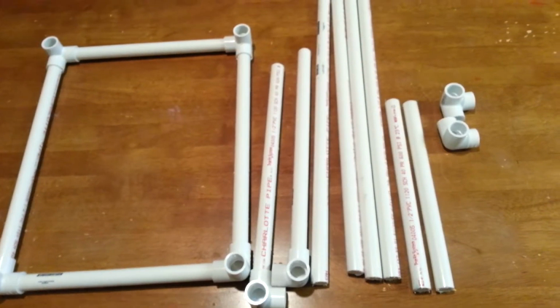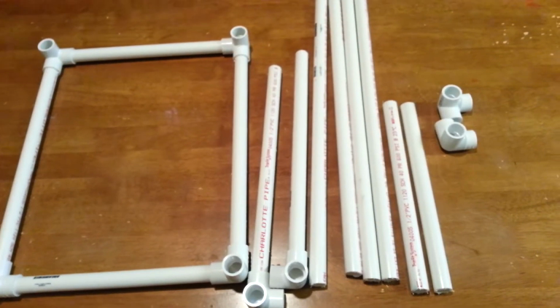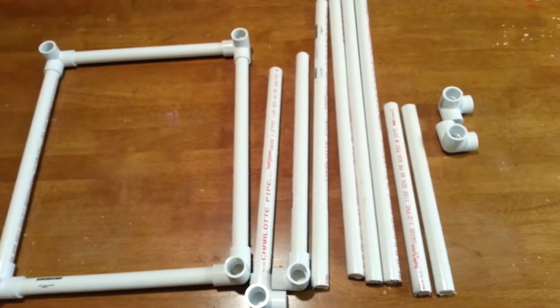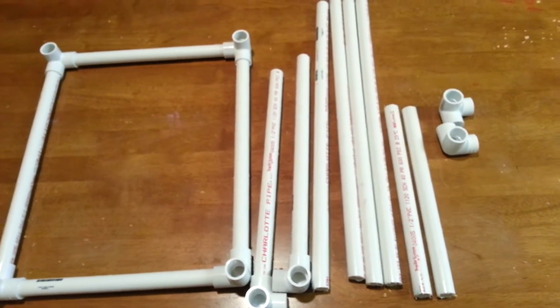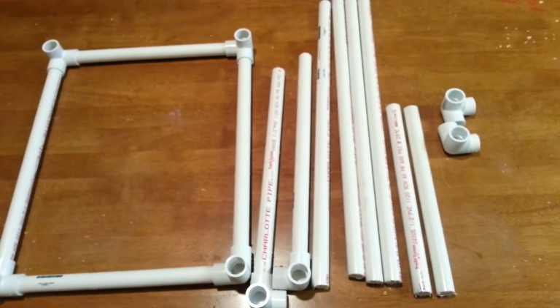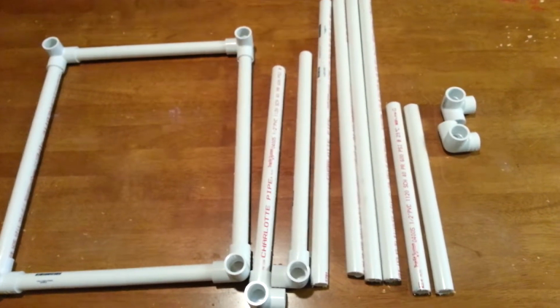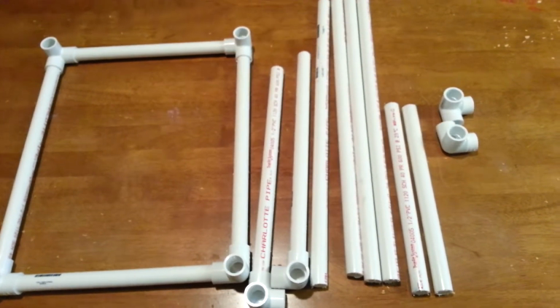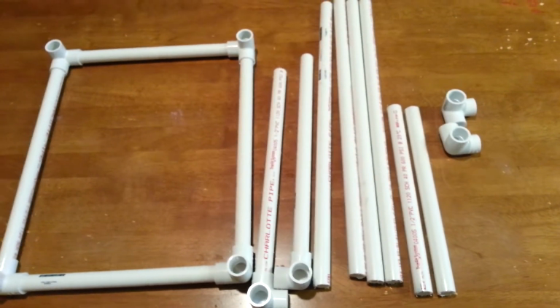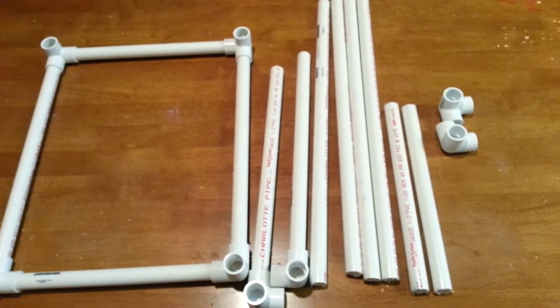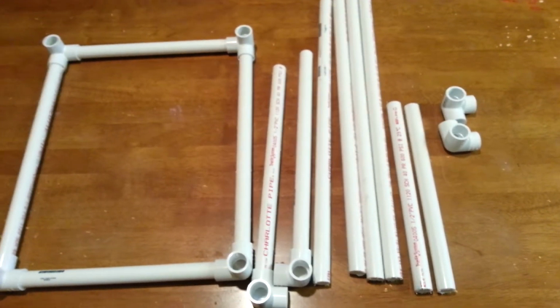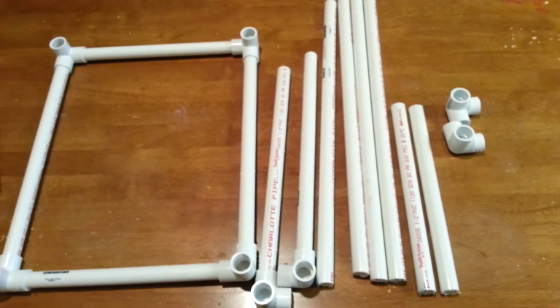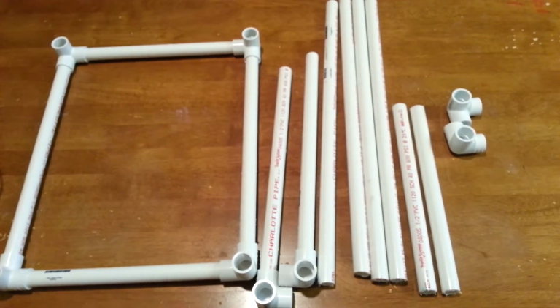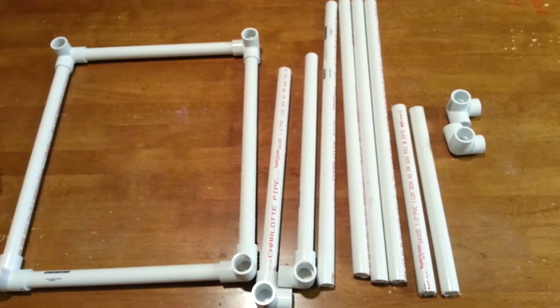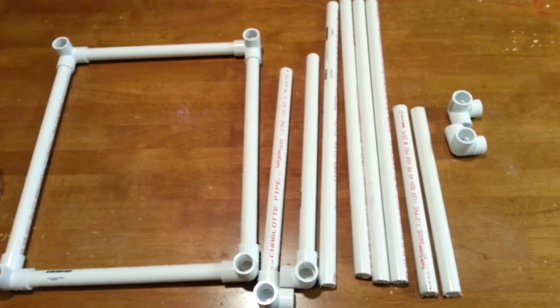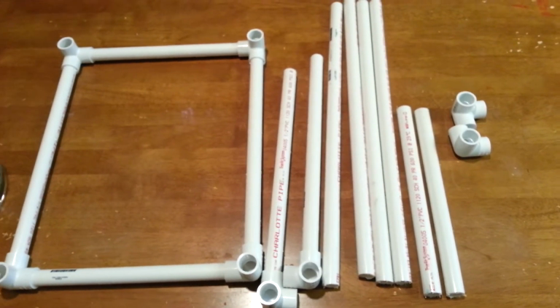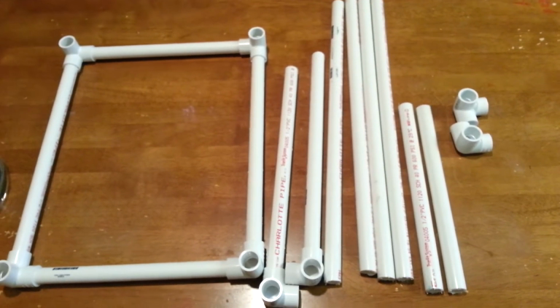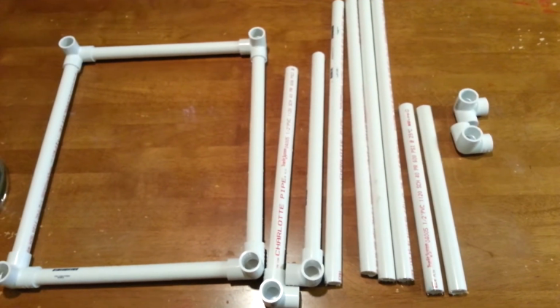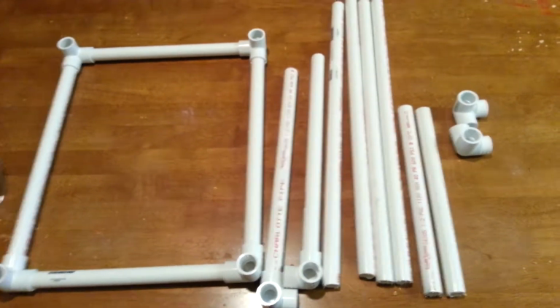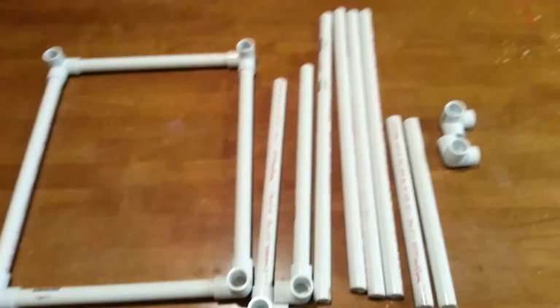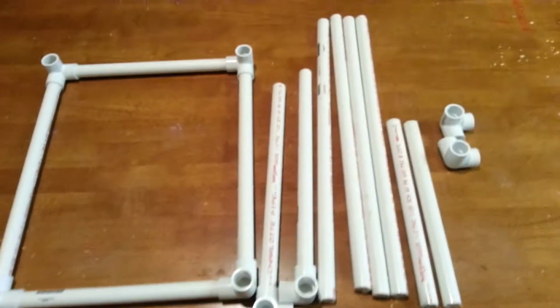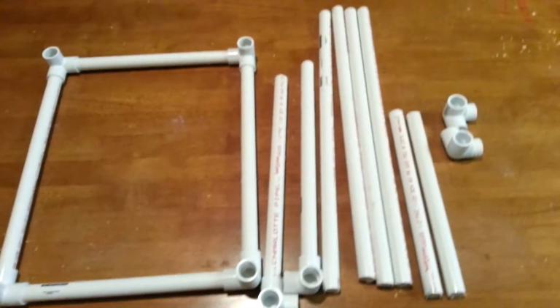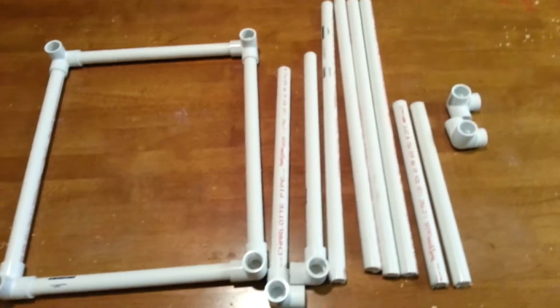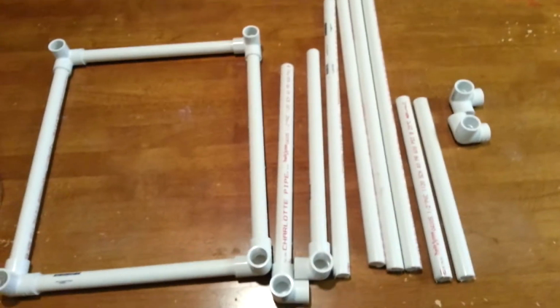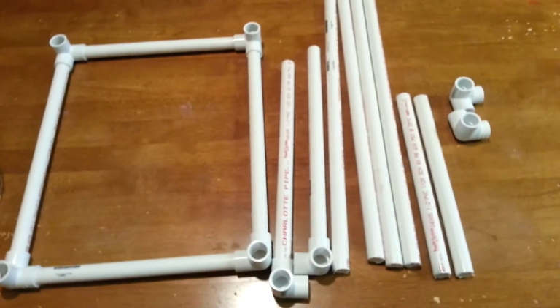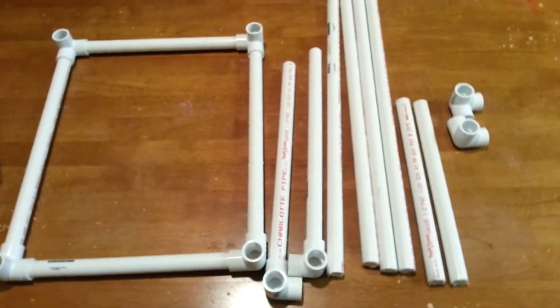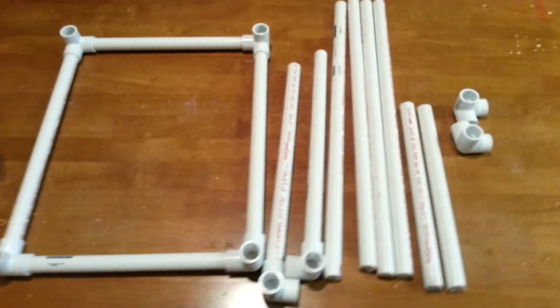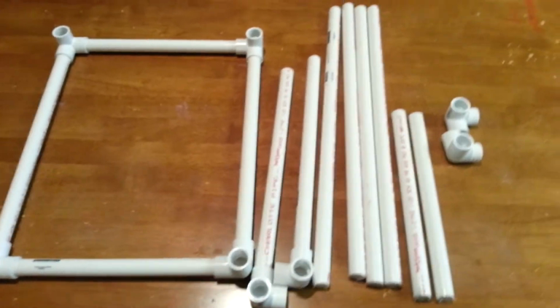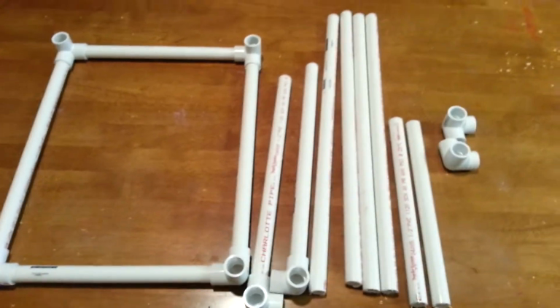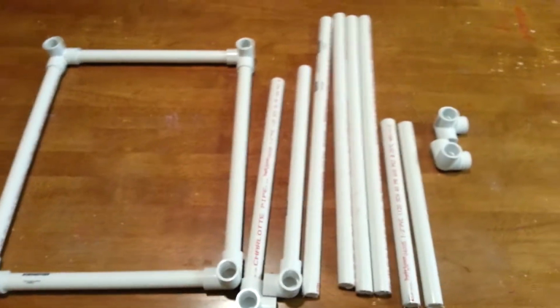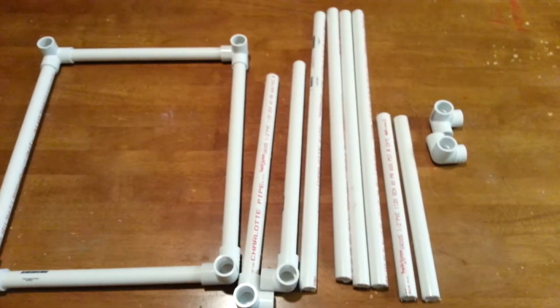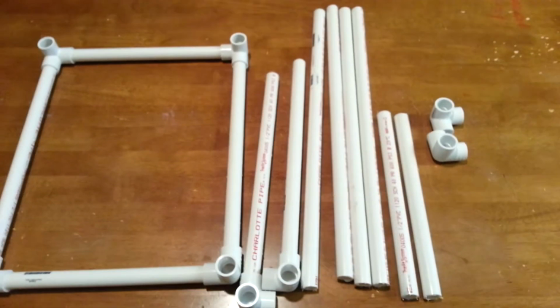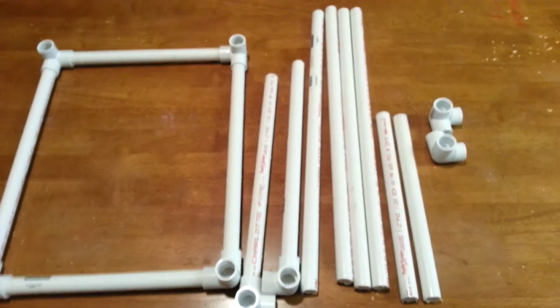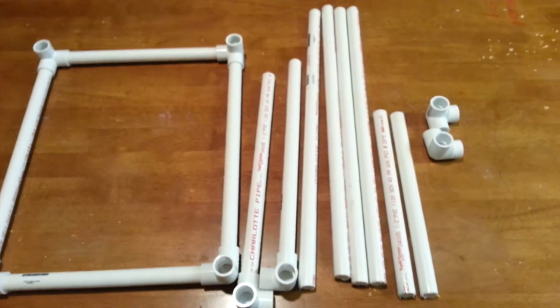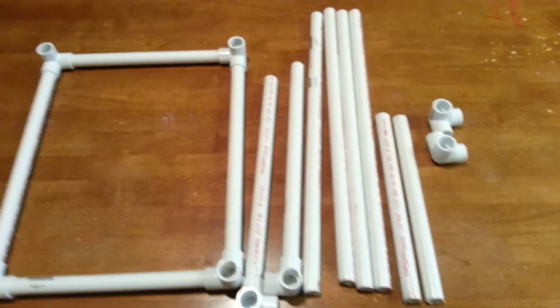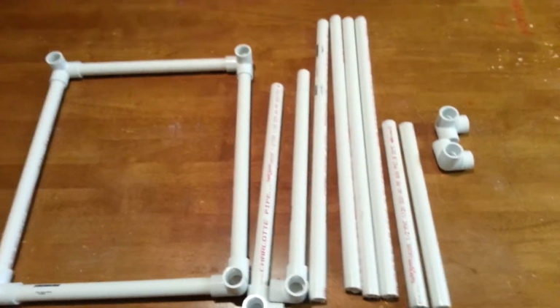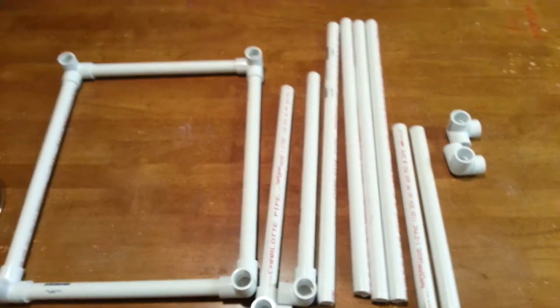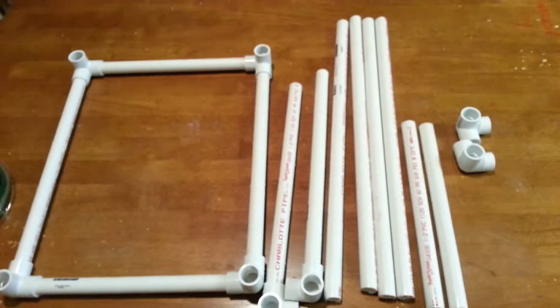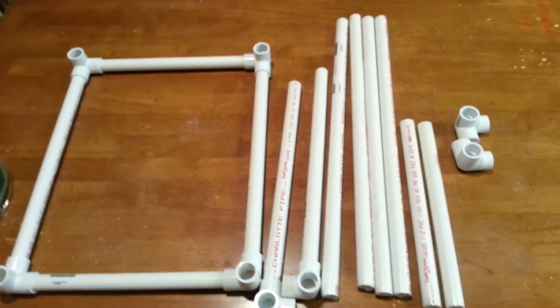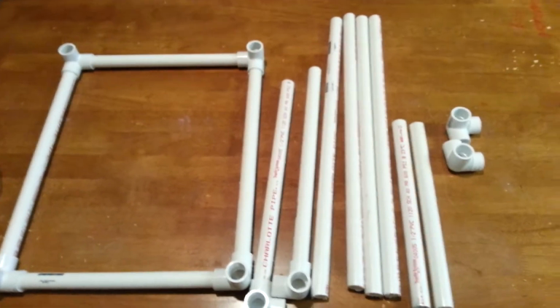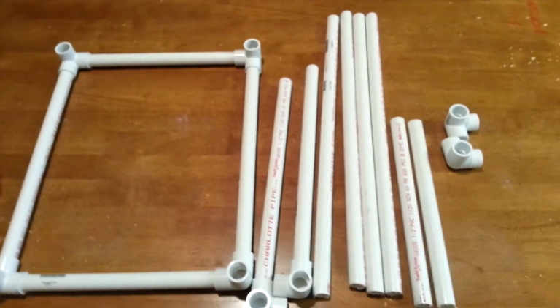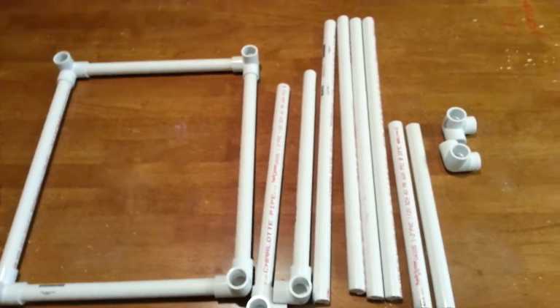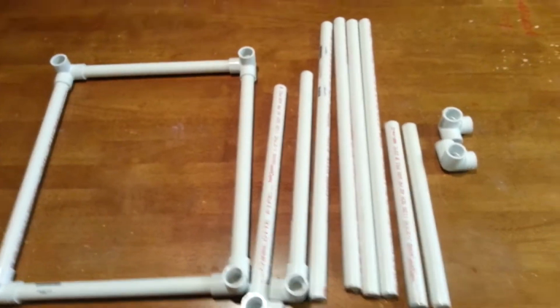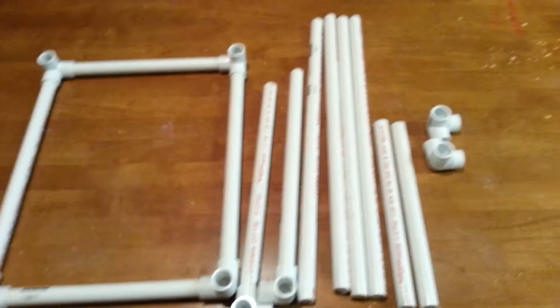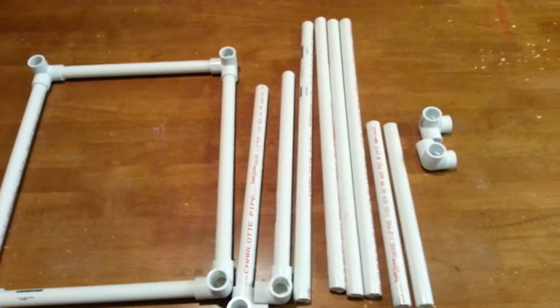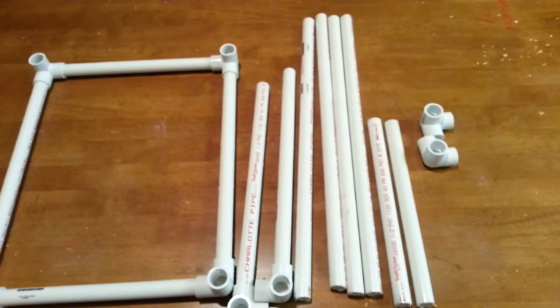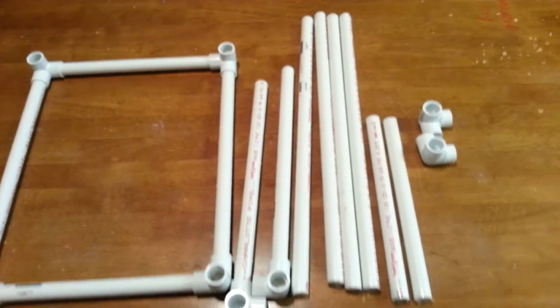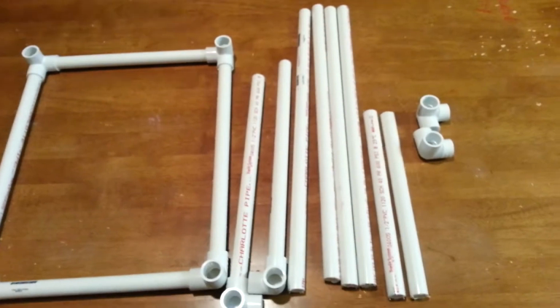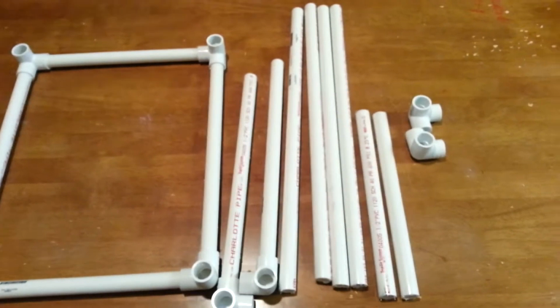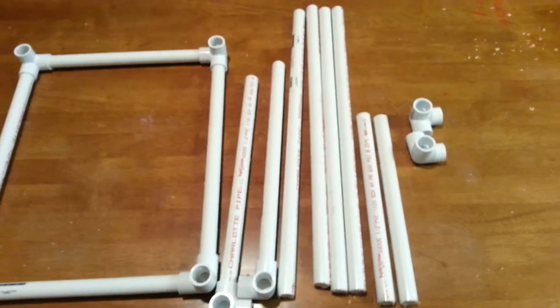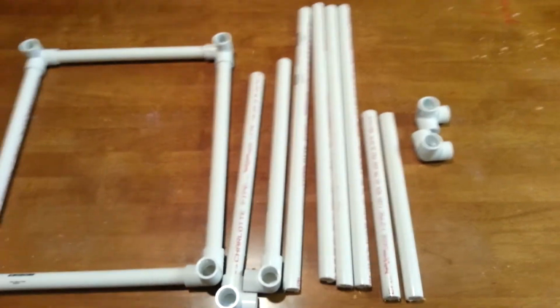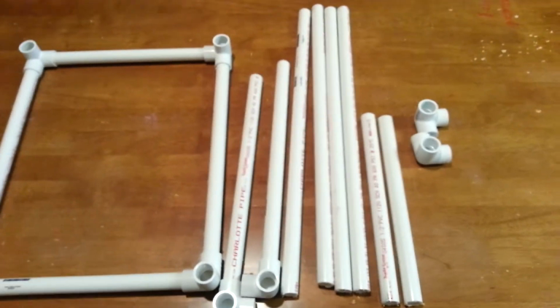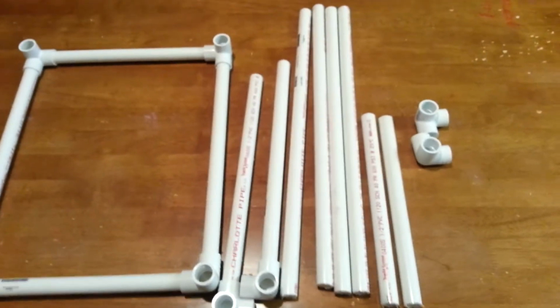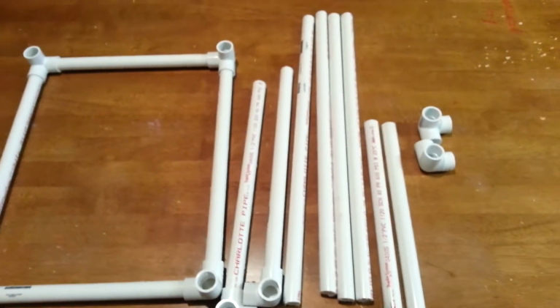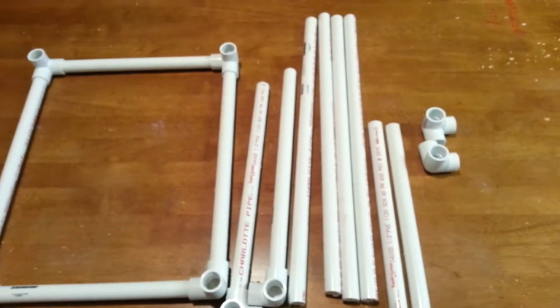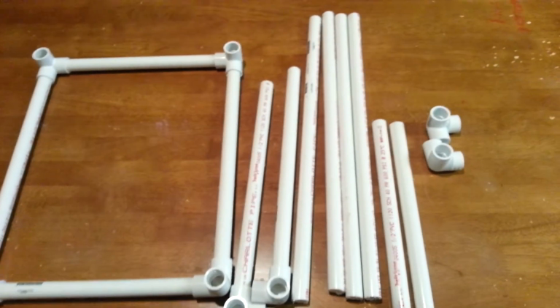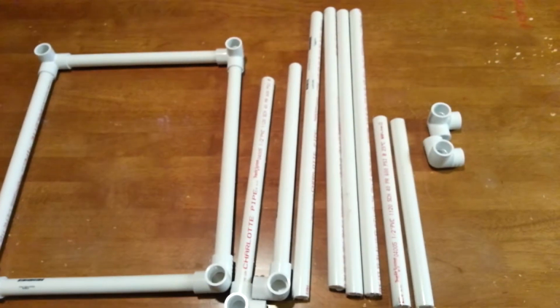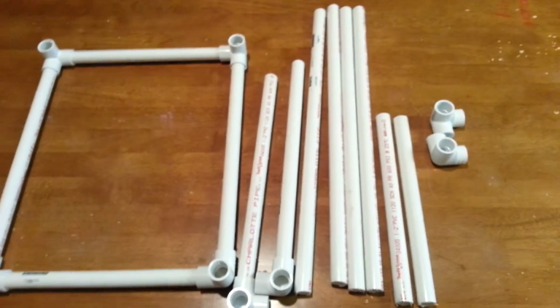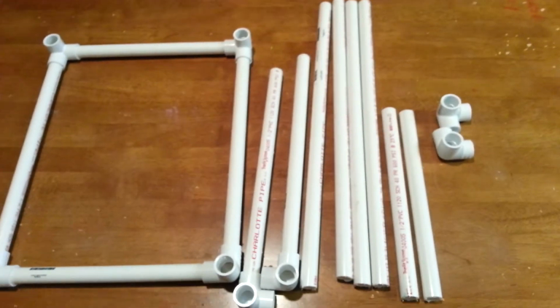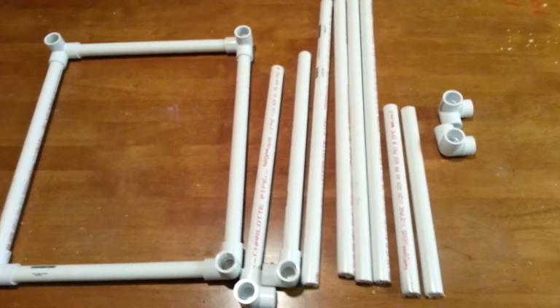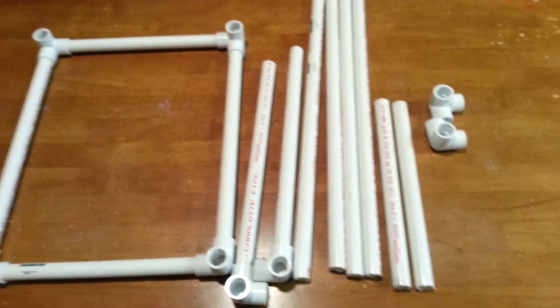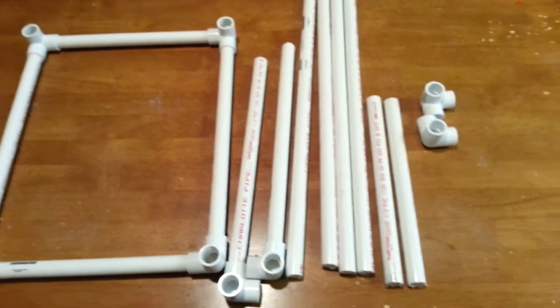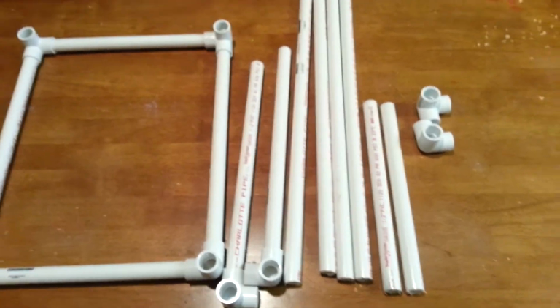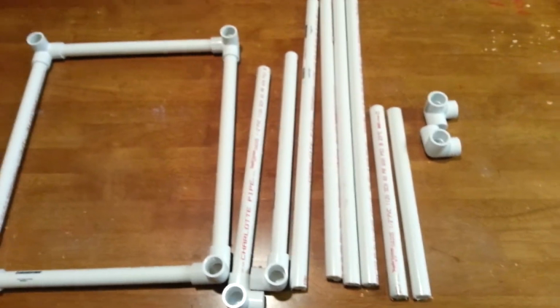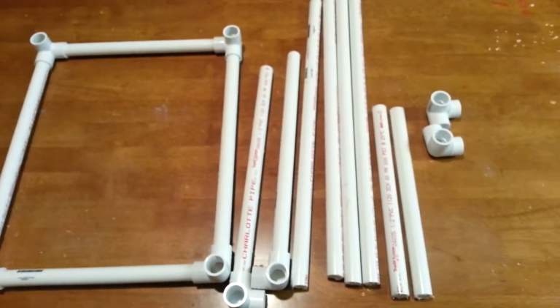This is KT from KT Prongs. Today I will be showing you how to make a substrate for your shrimp.